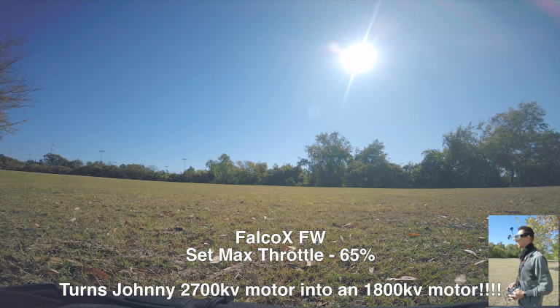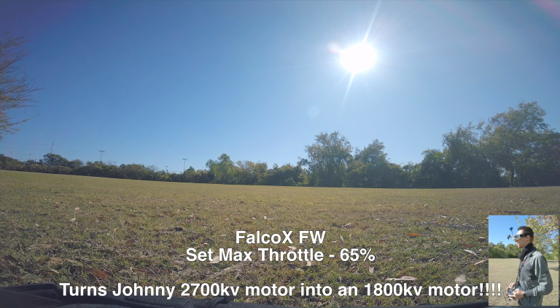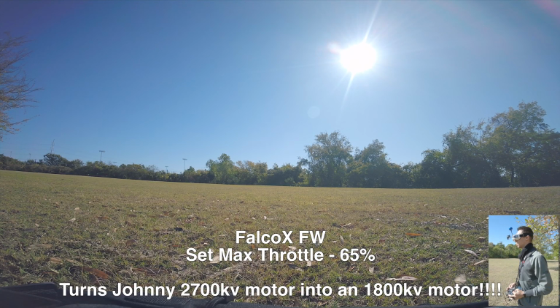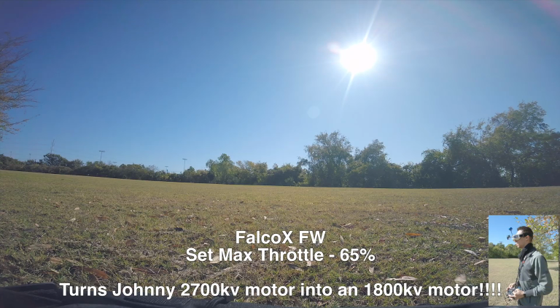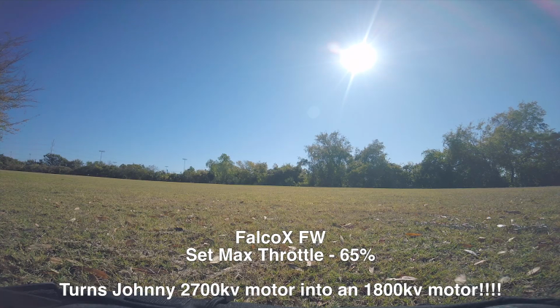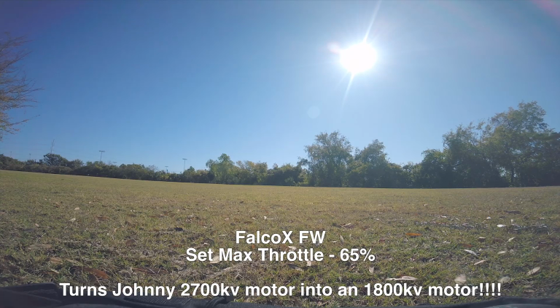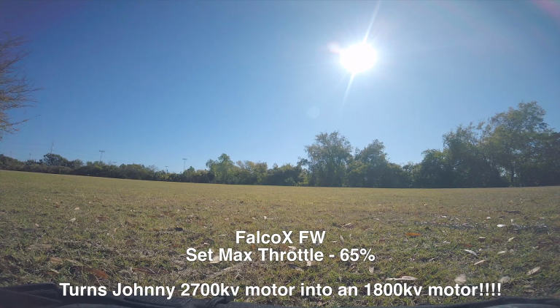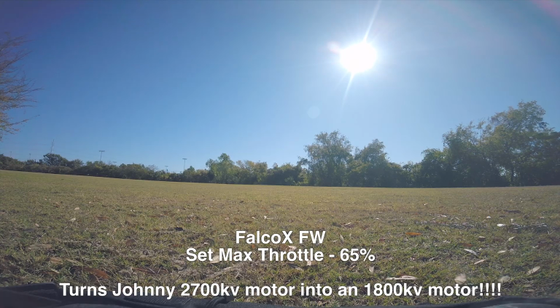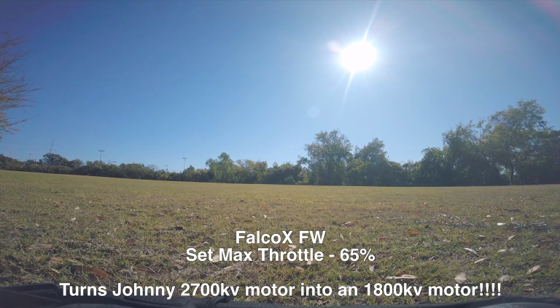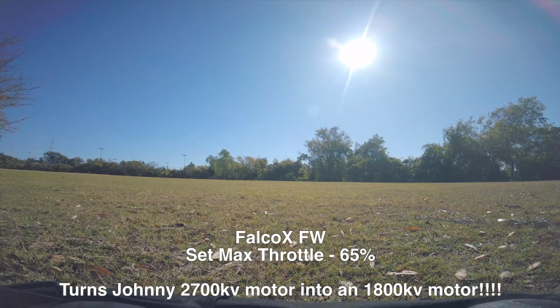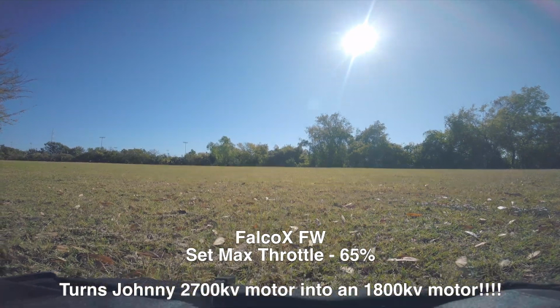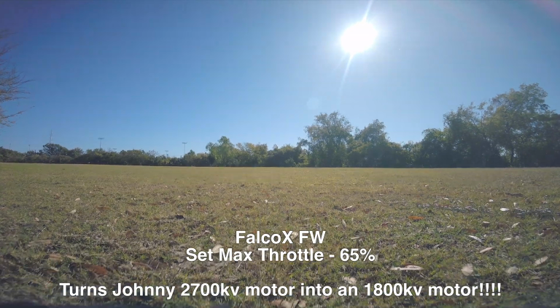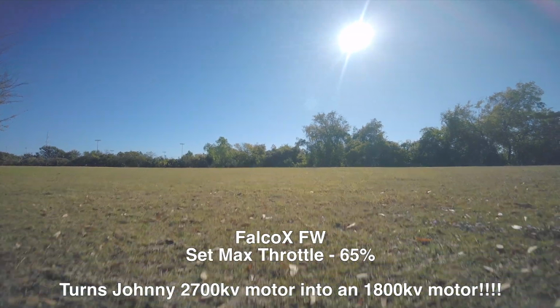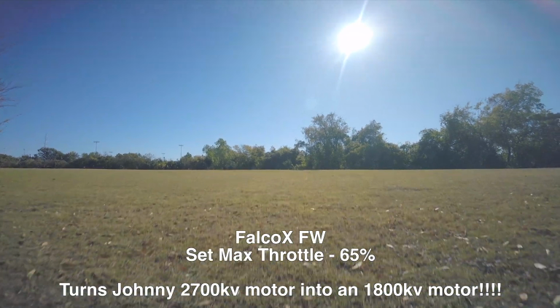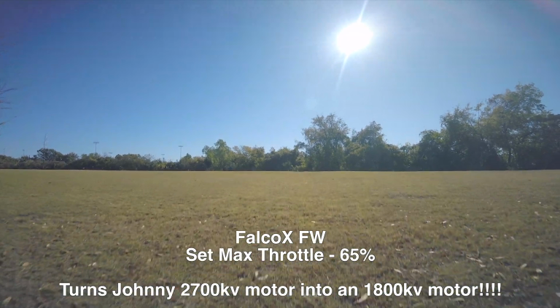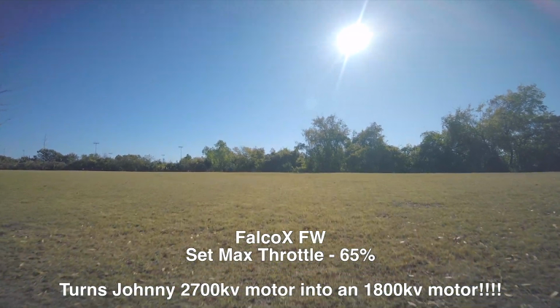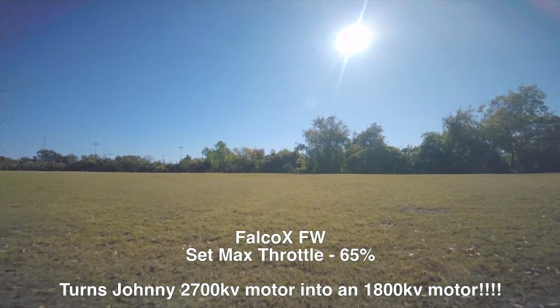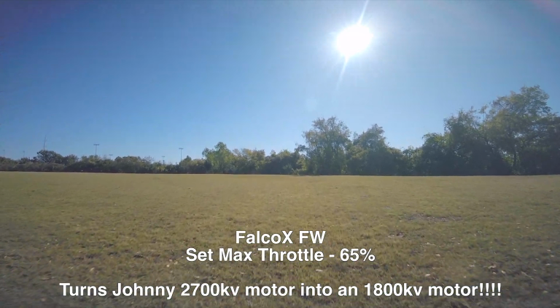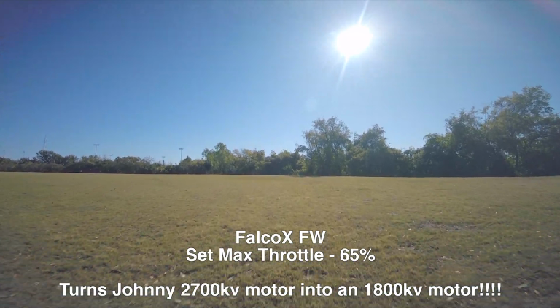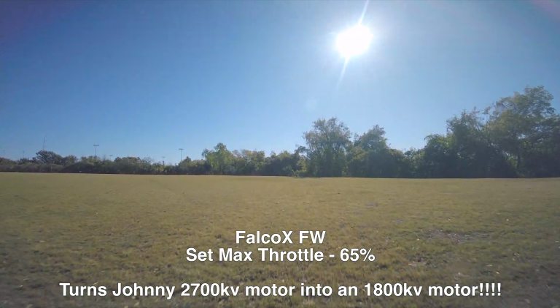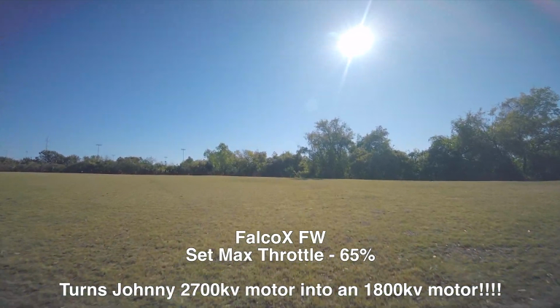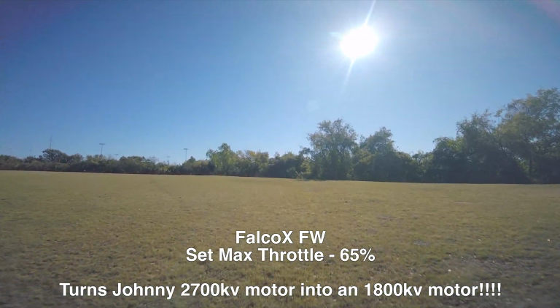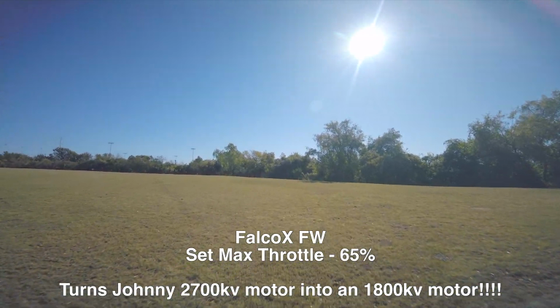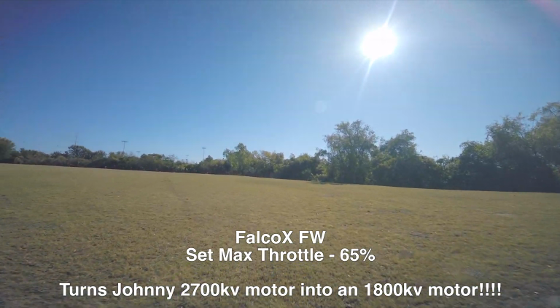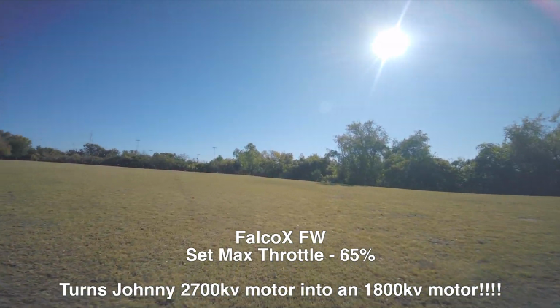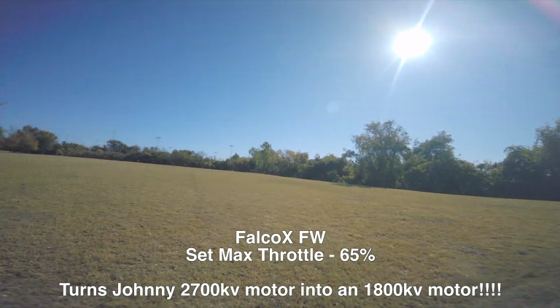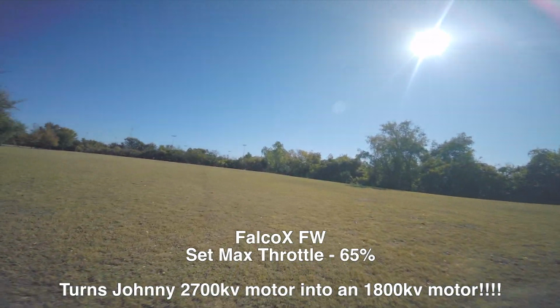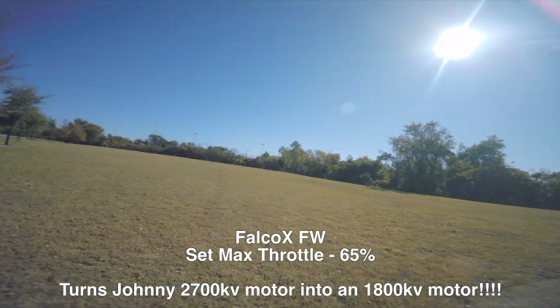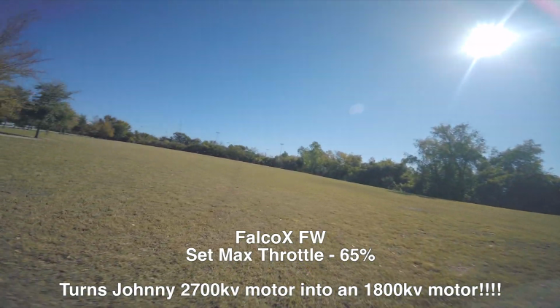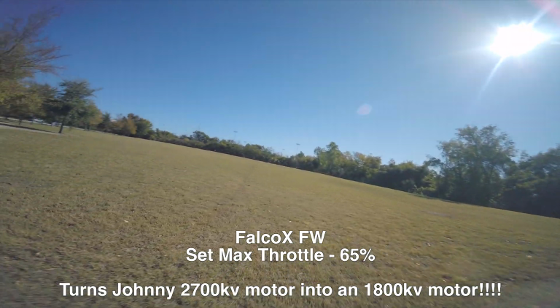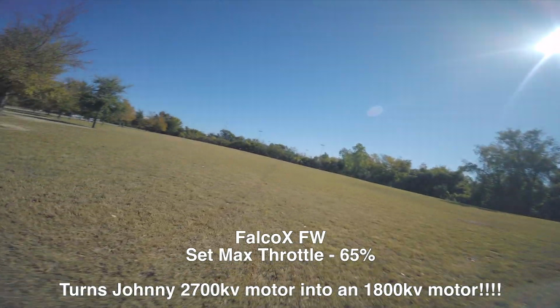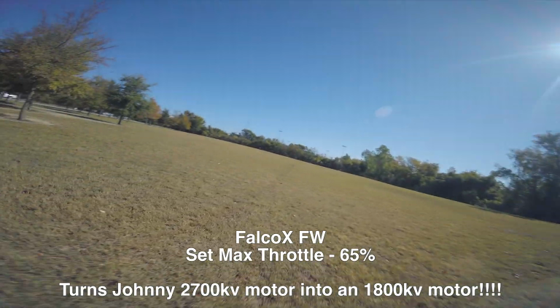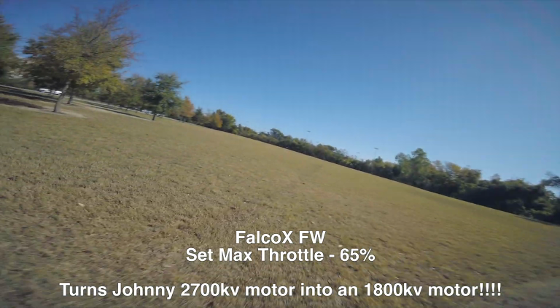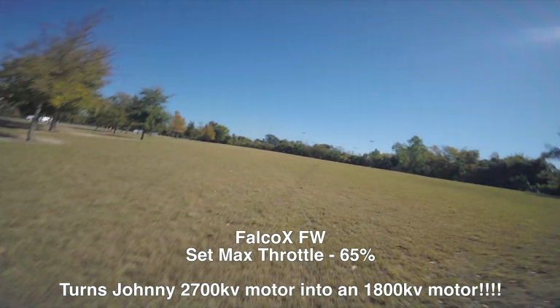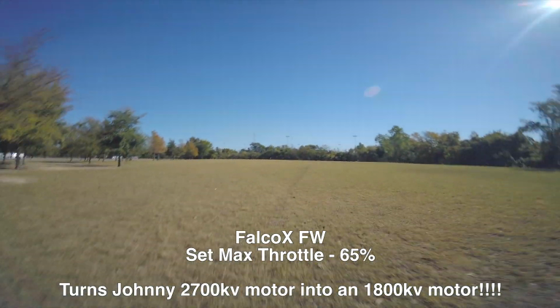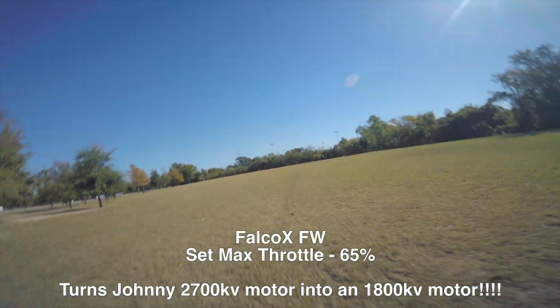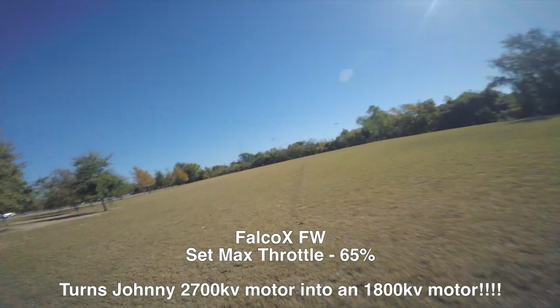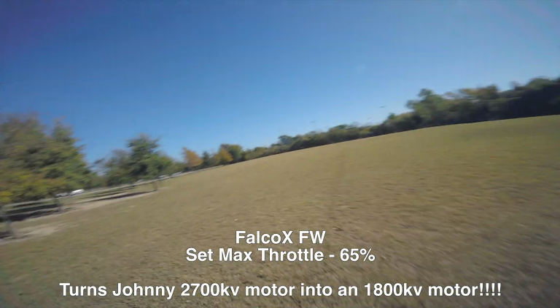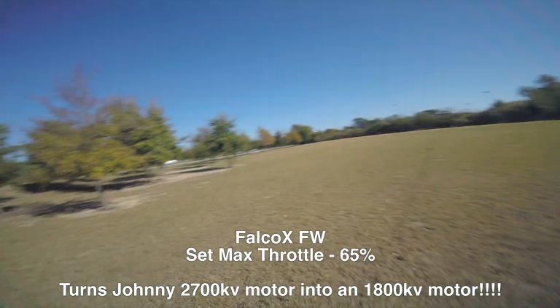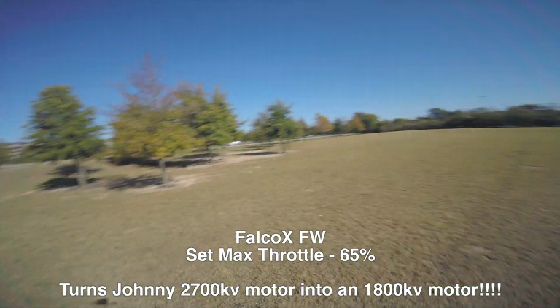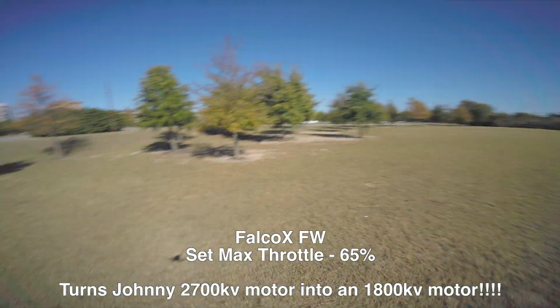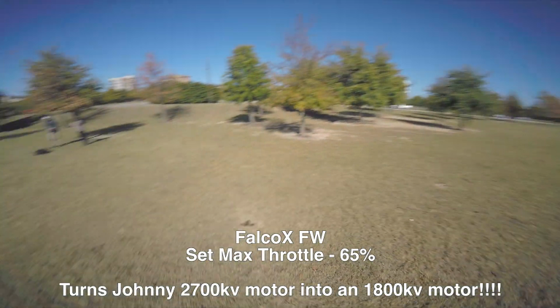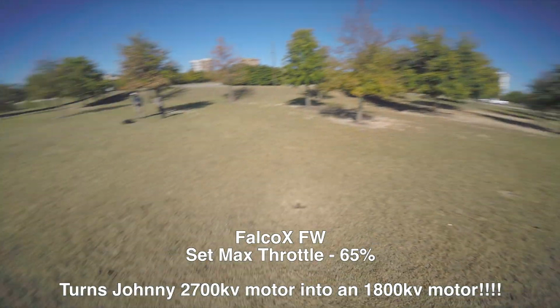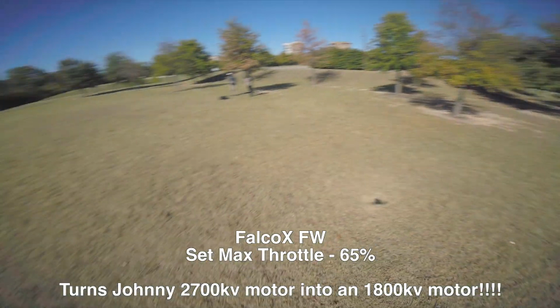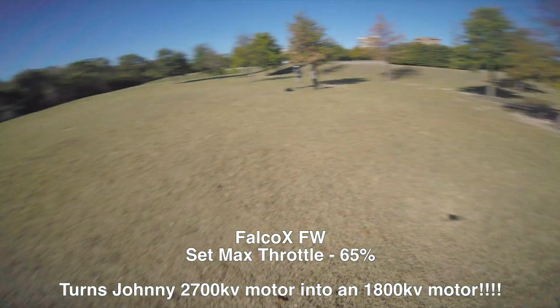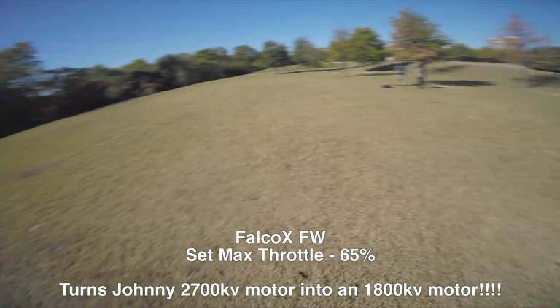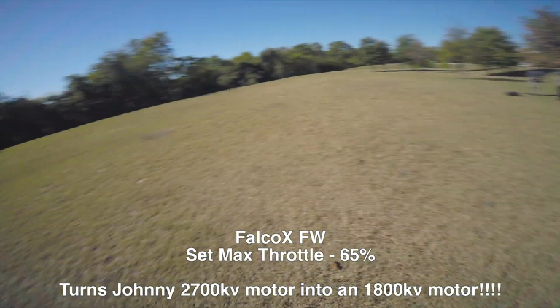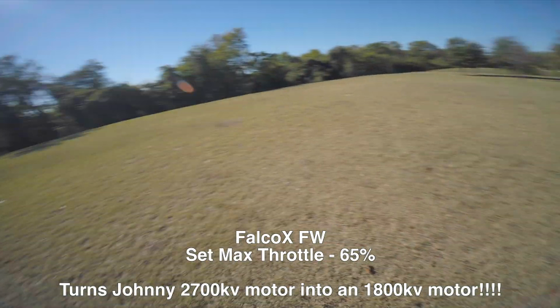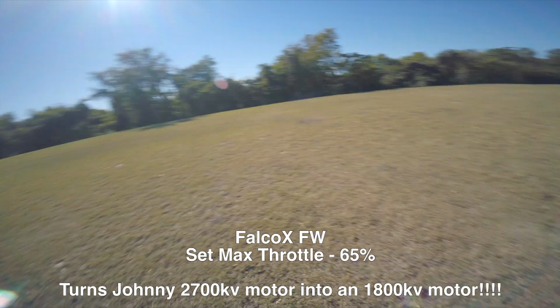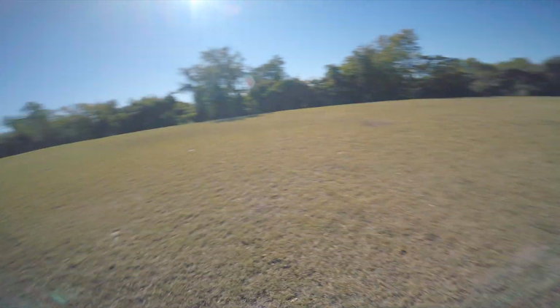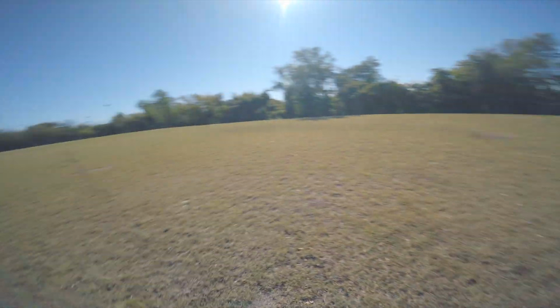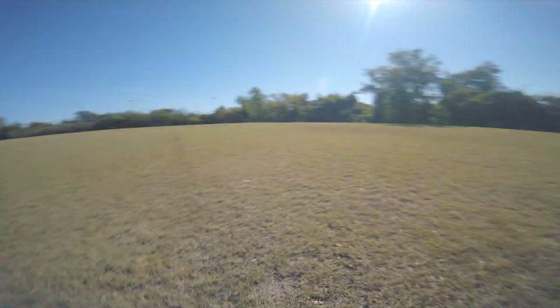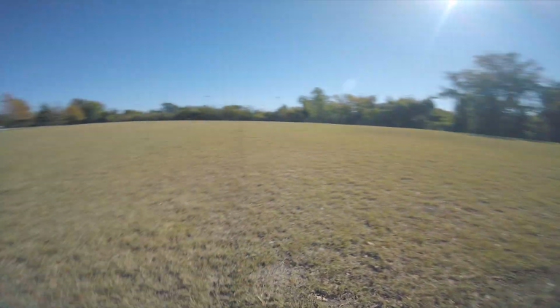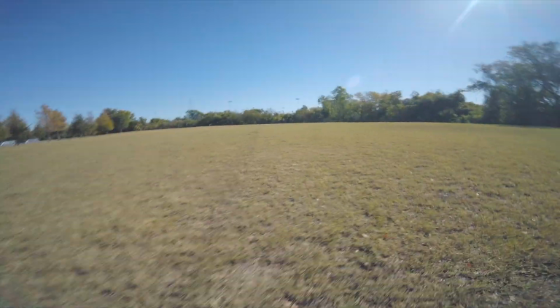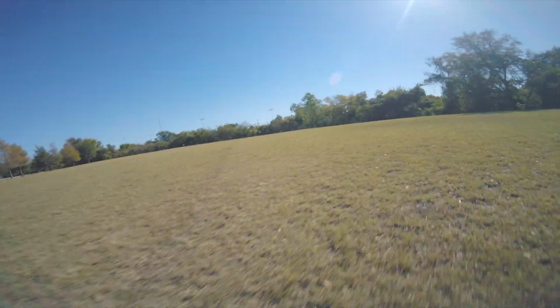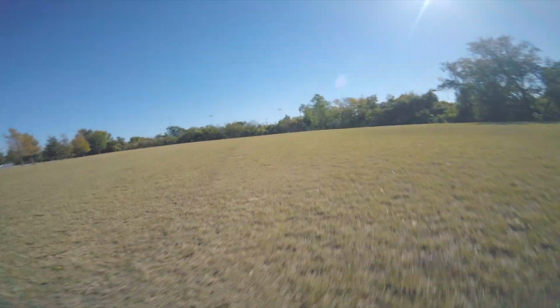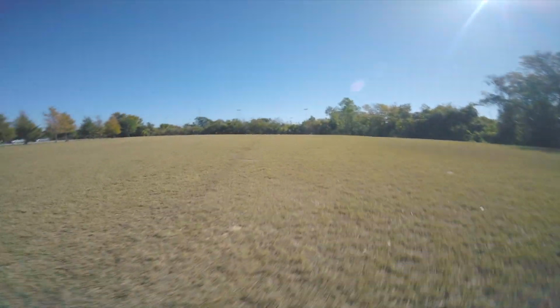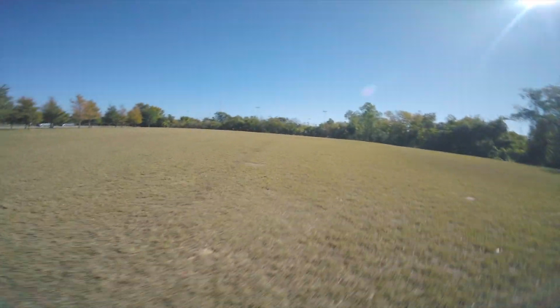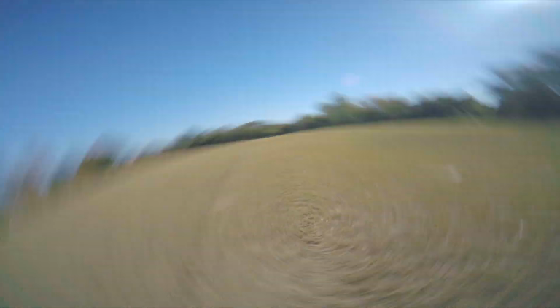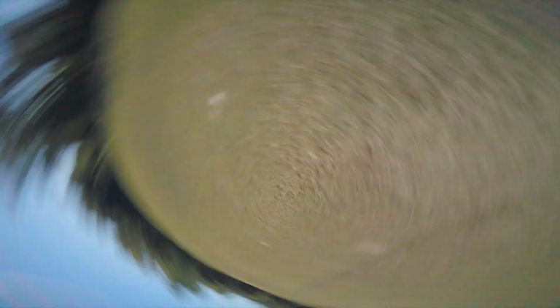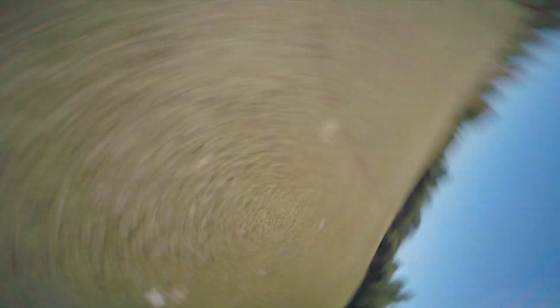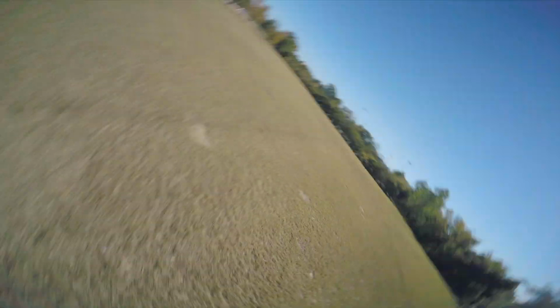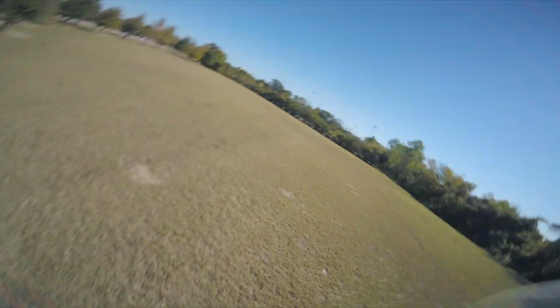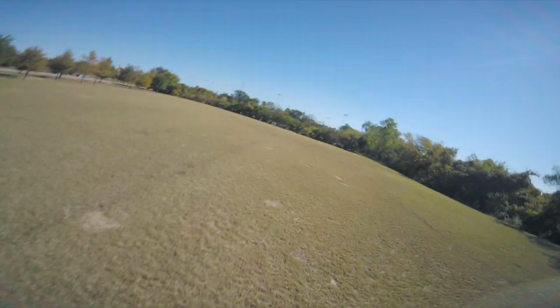I'm re-recording this audio because the audio from when I was flying didn't turn out so well since there was so much wind.